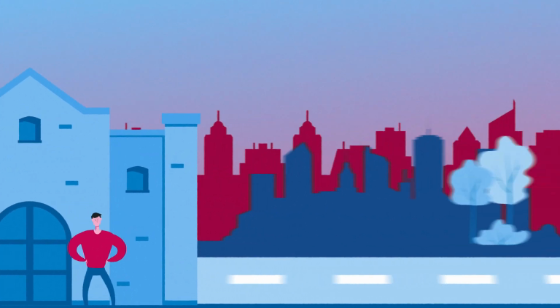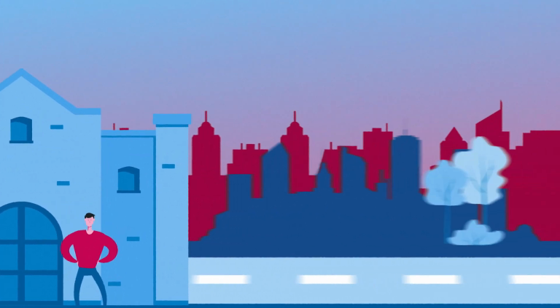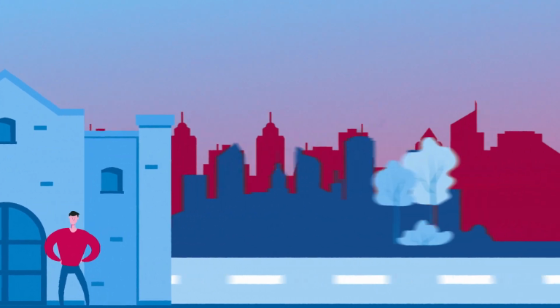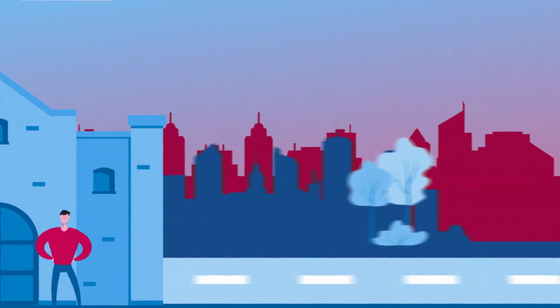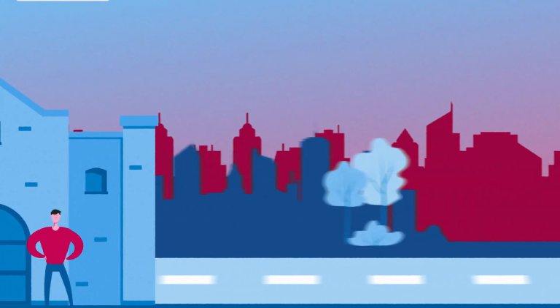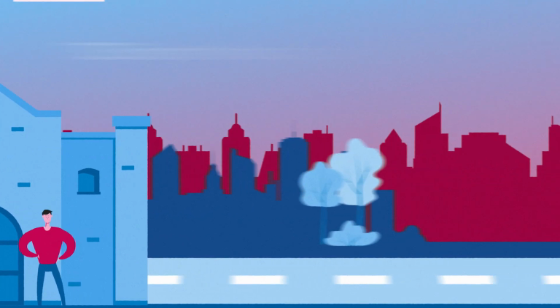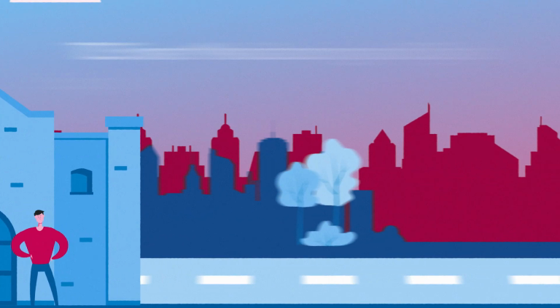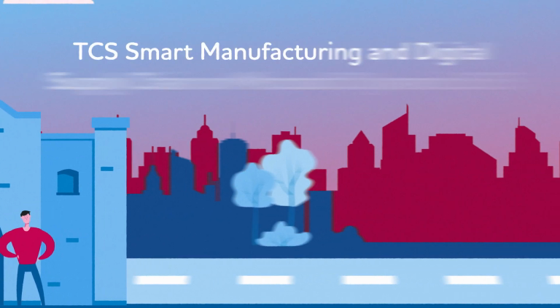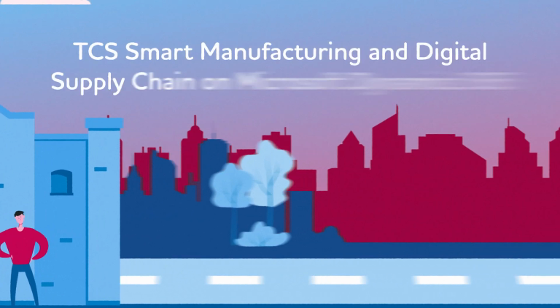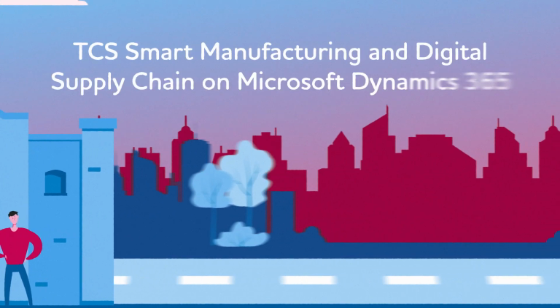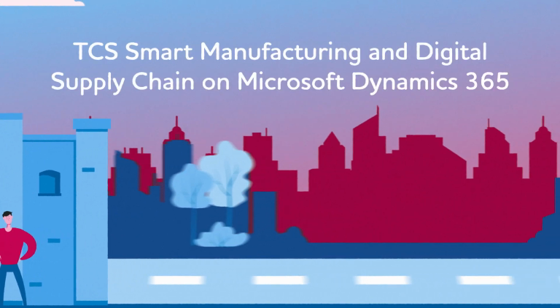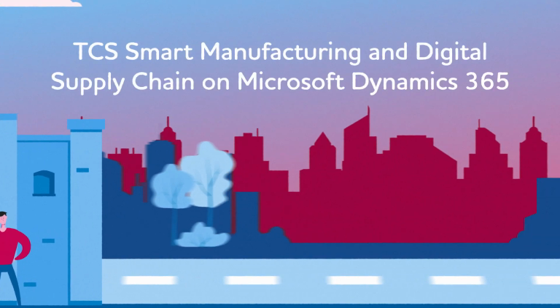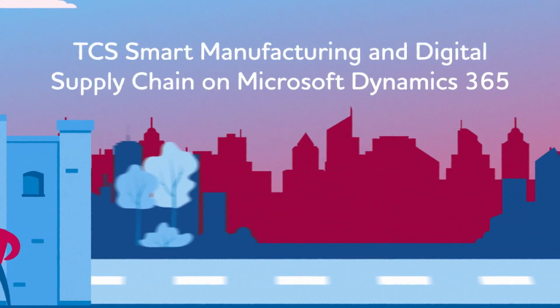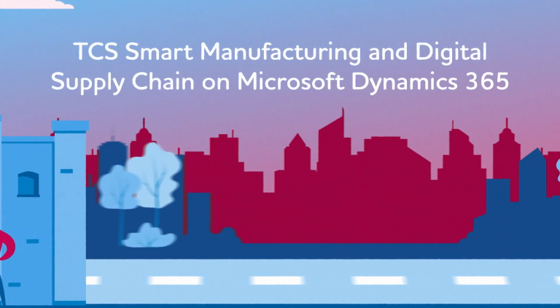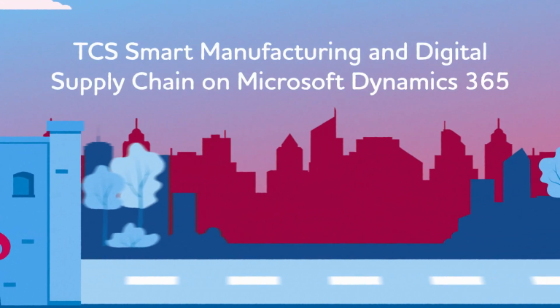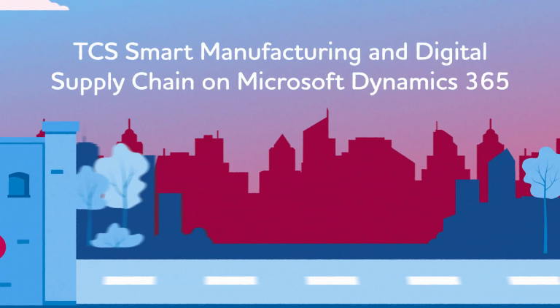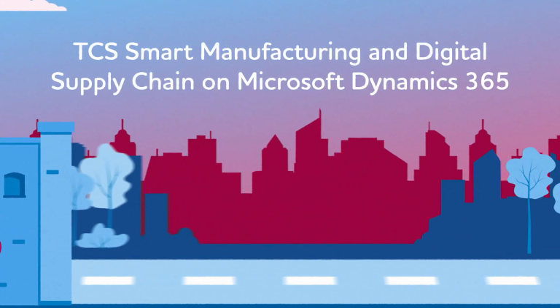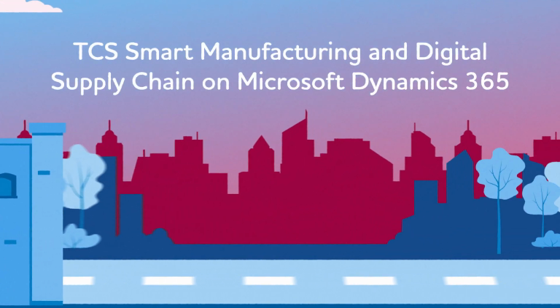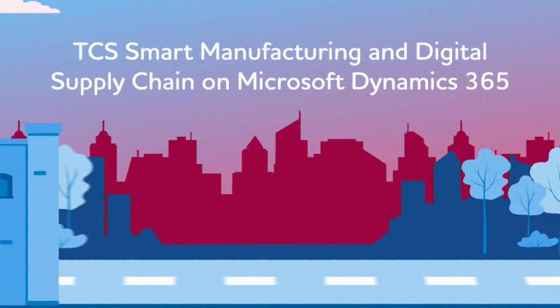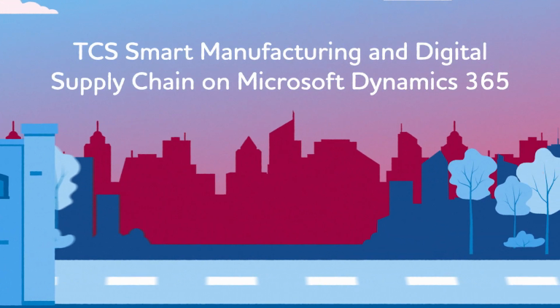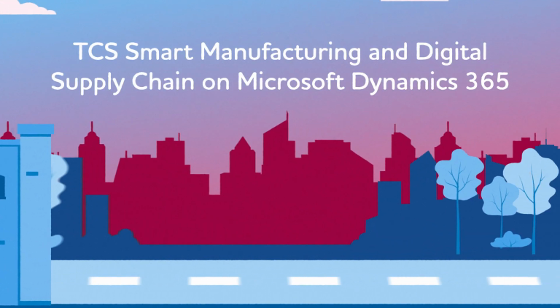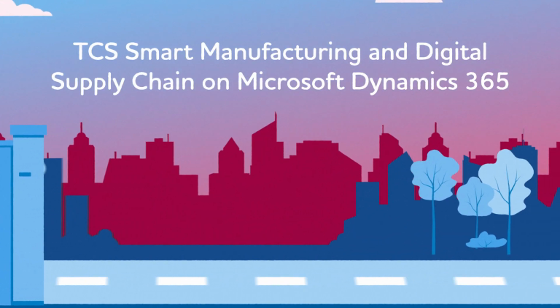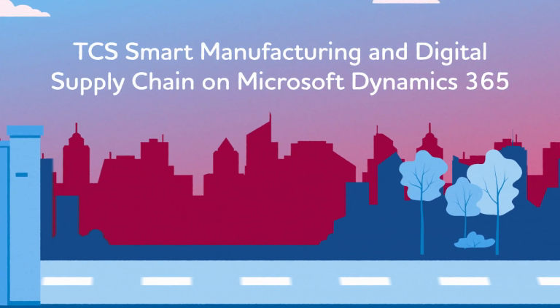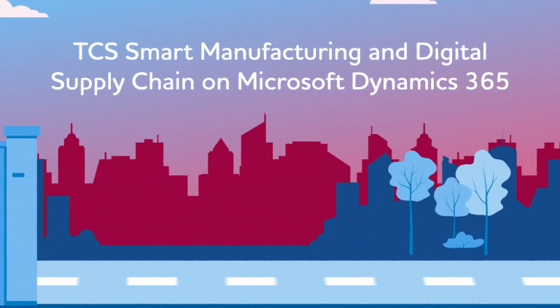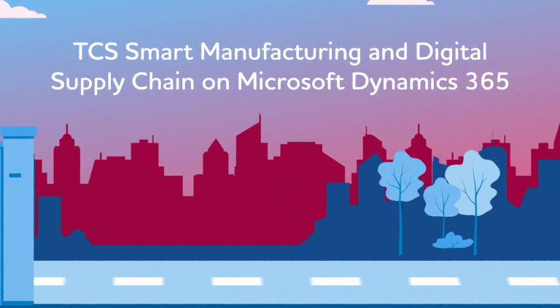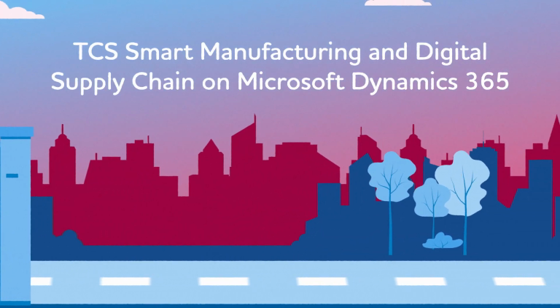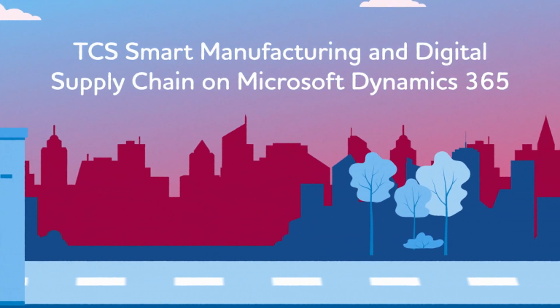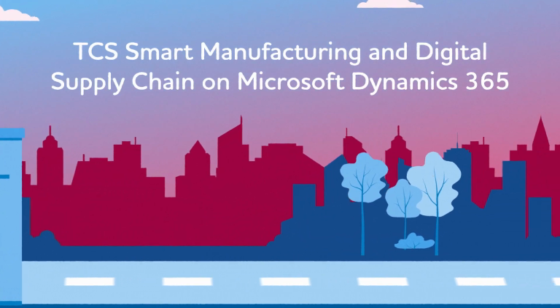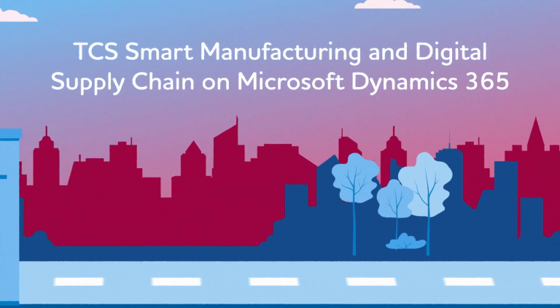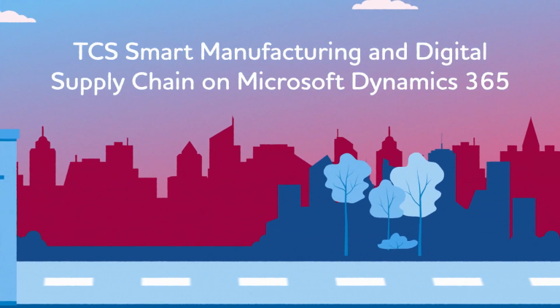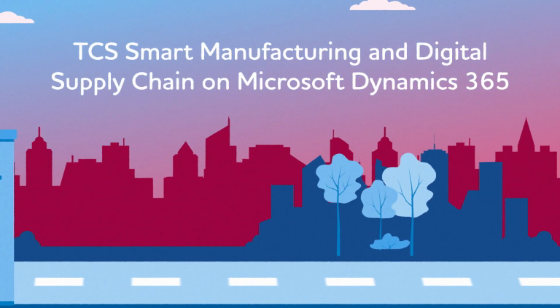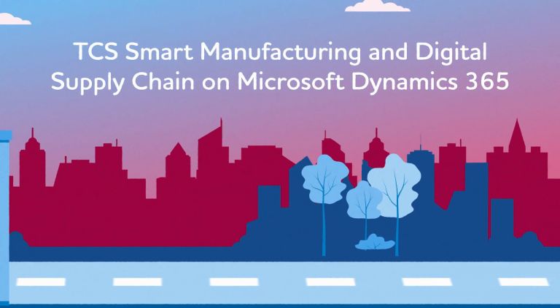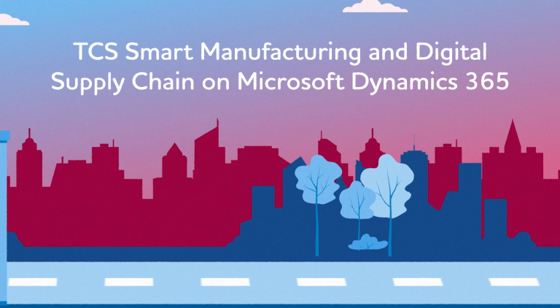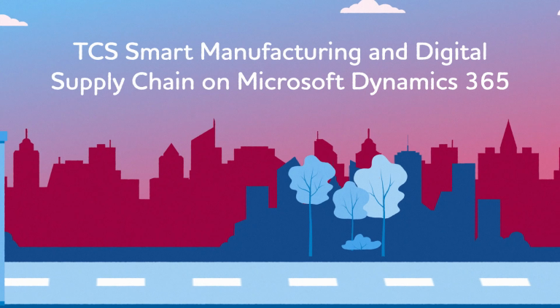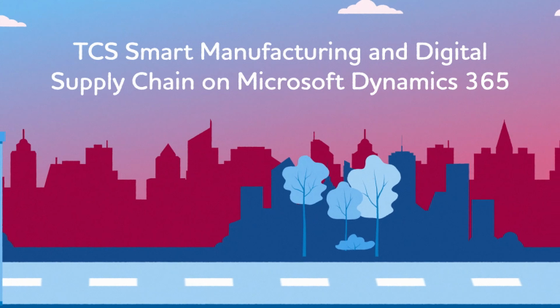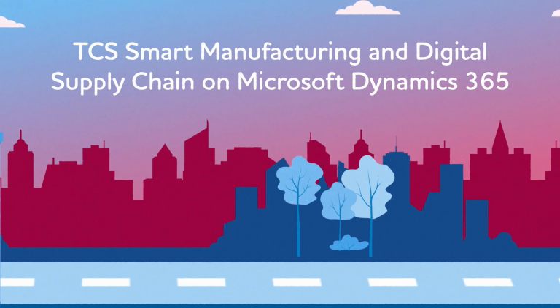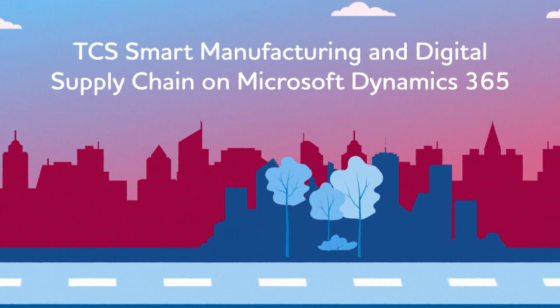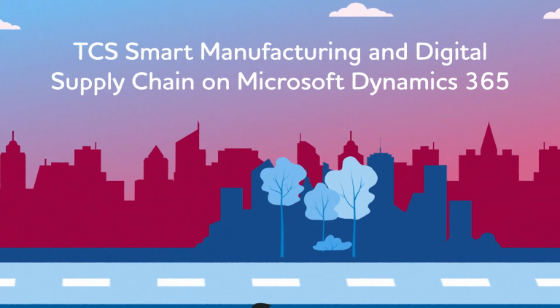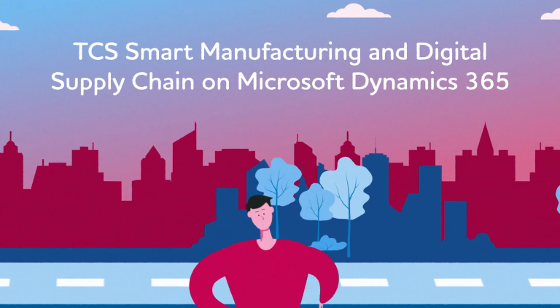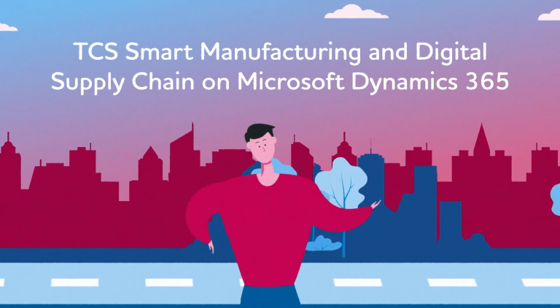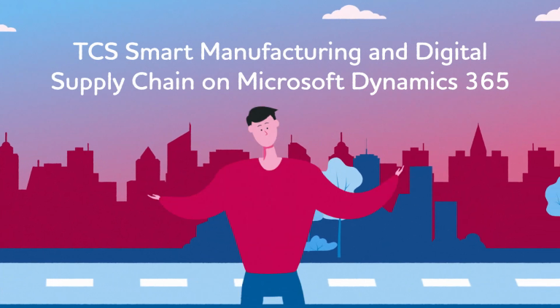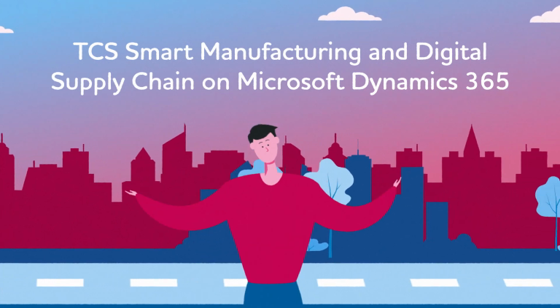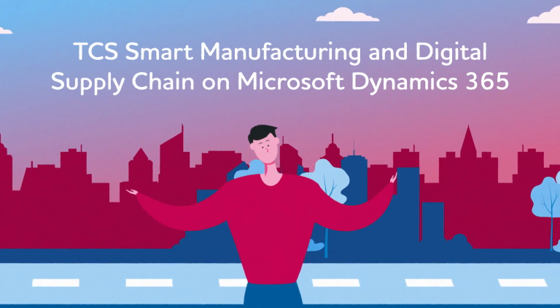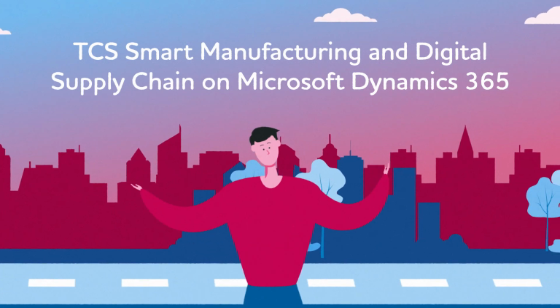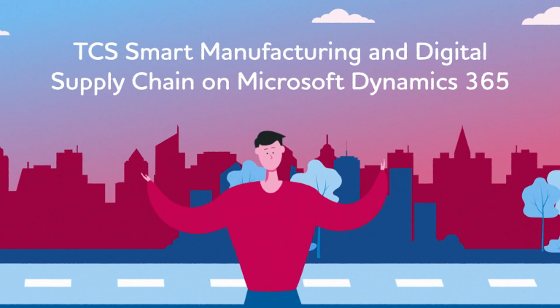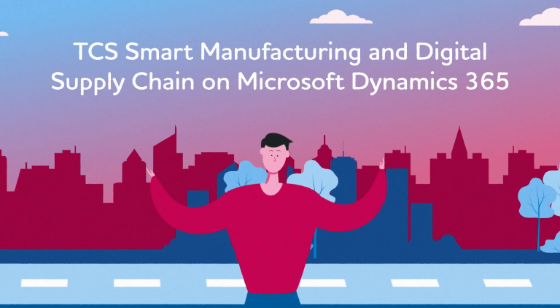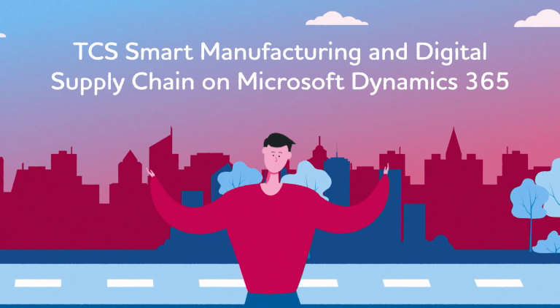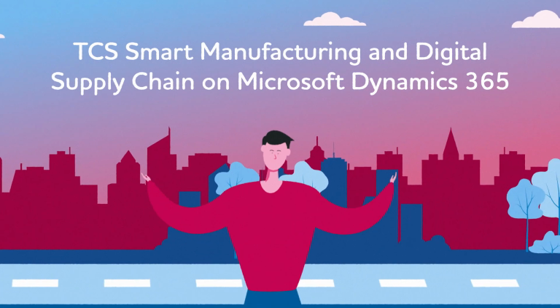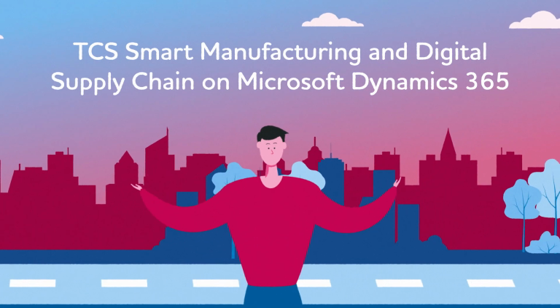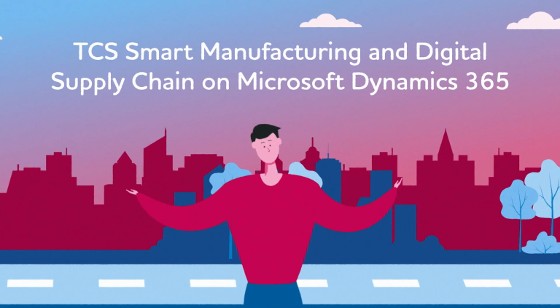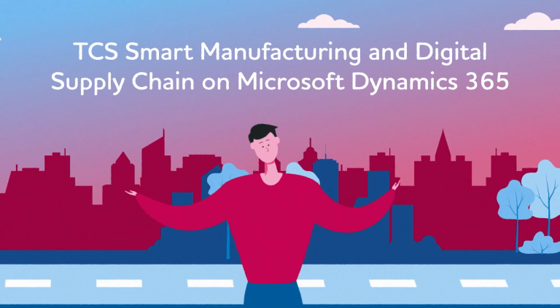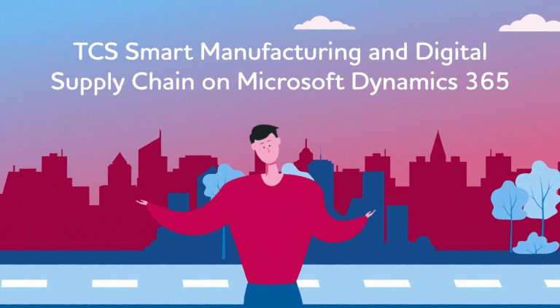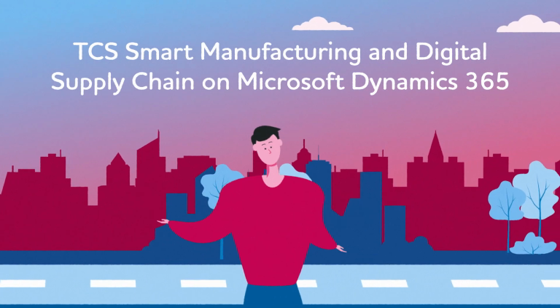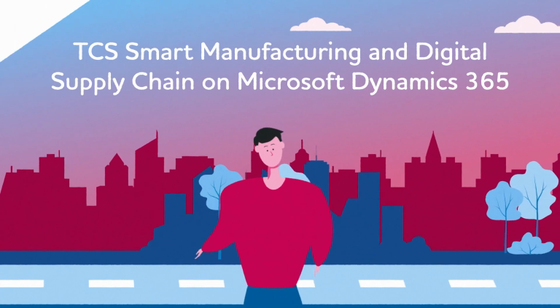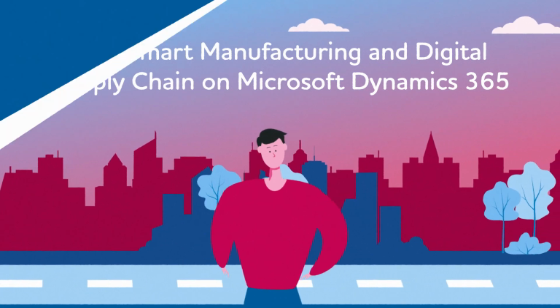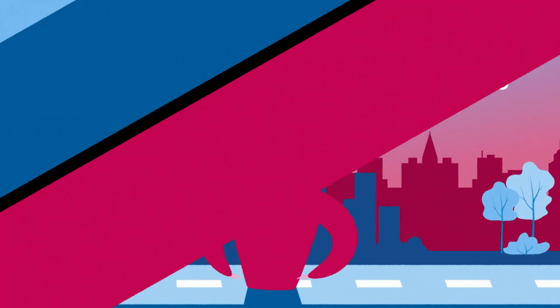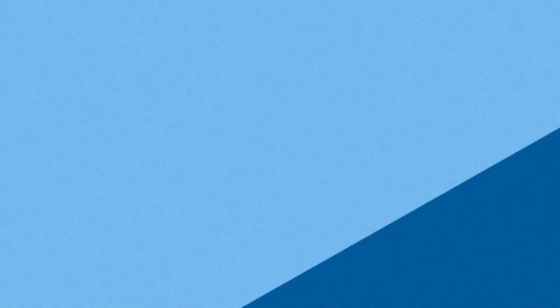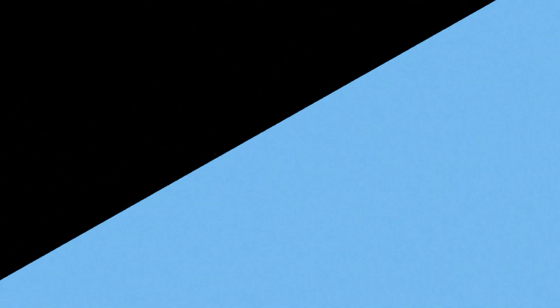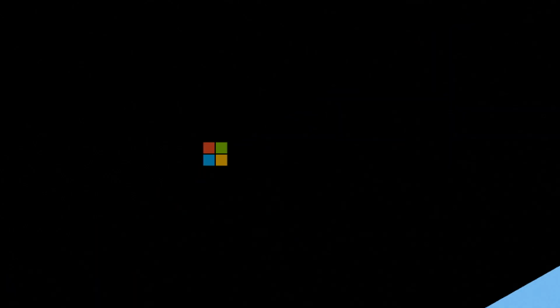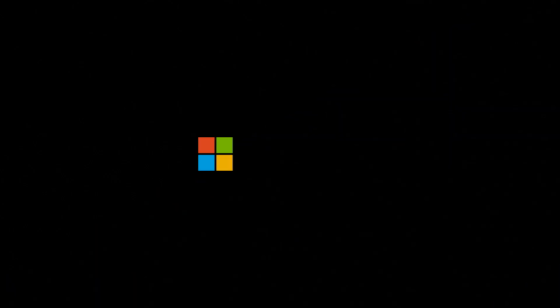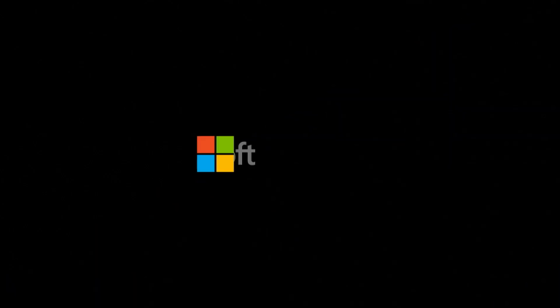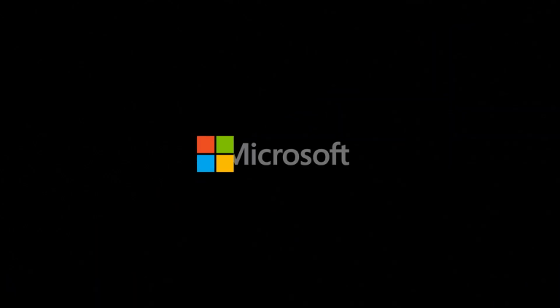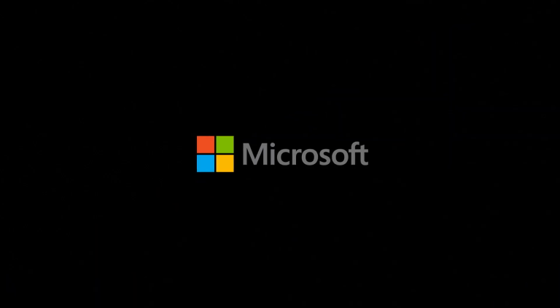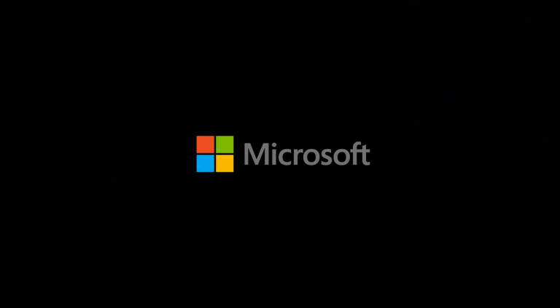Discover TCS's smart manufacturing and digital supply chain.